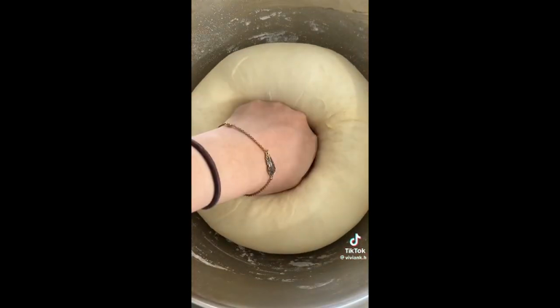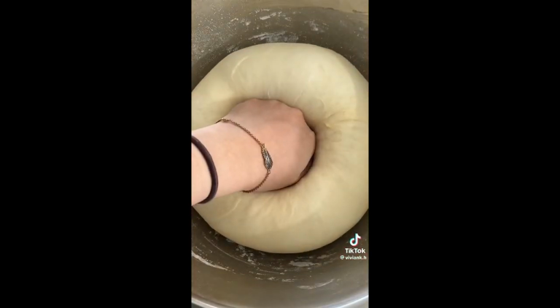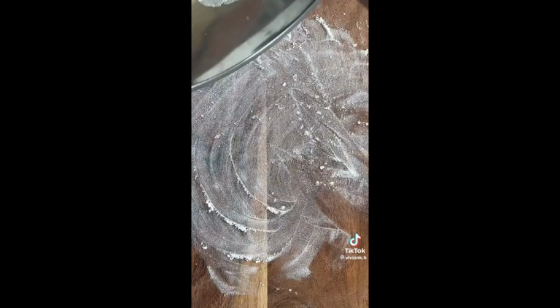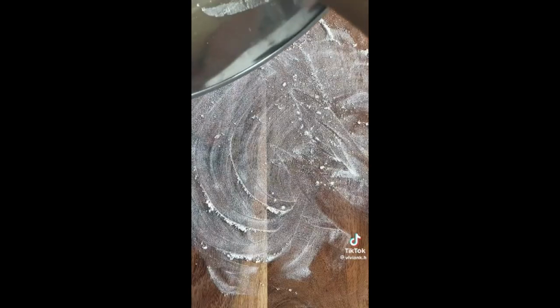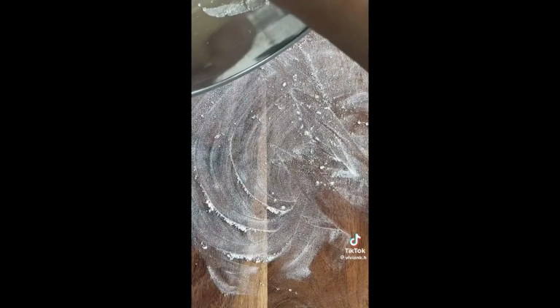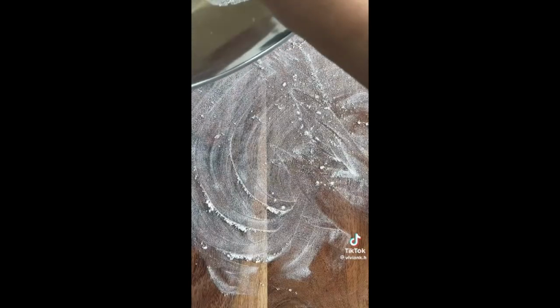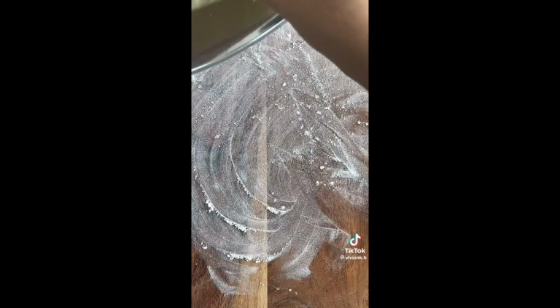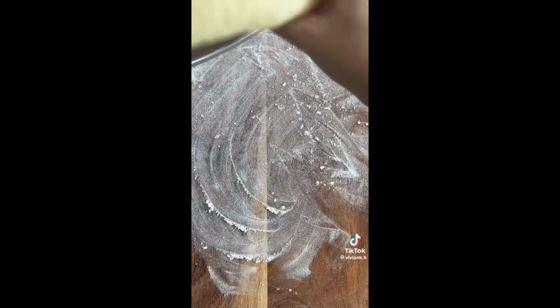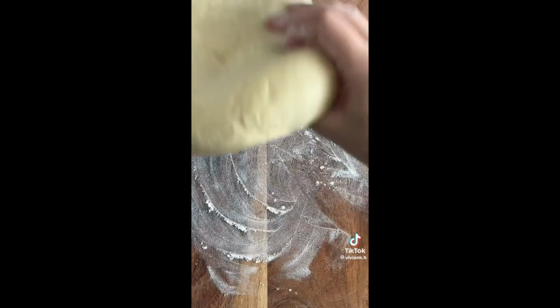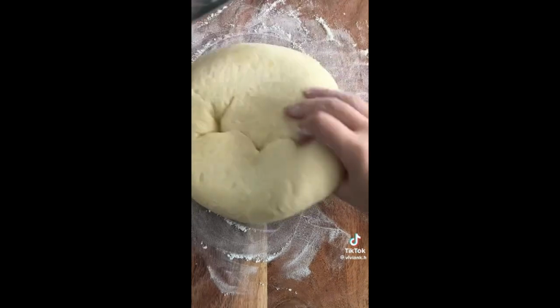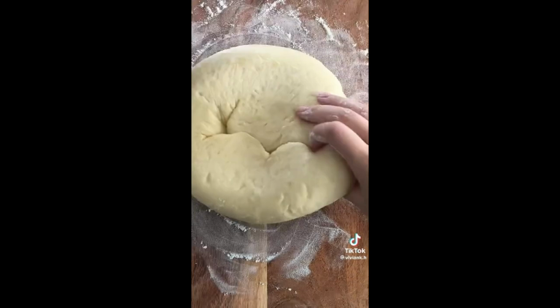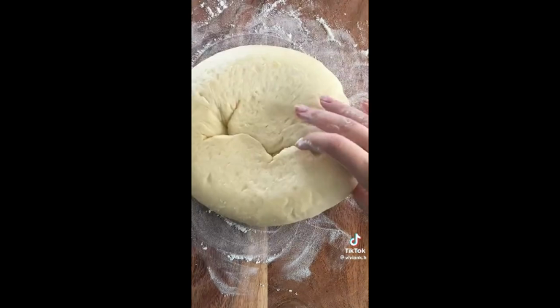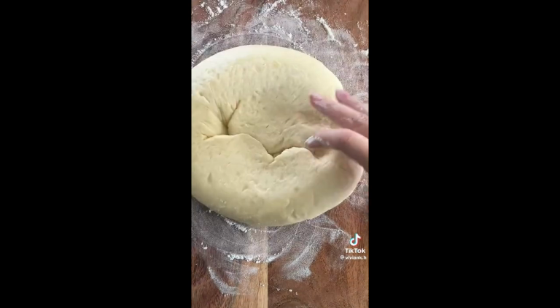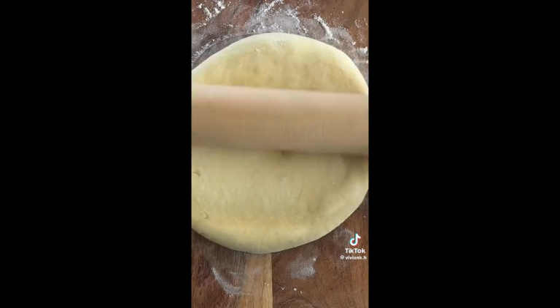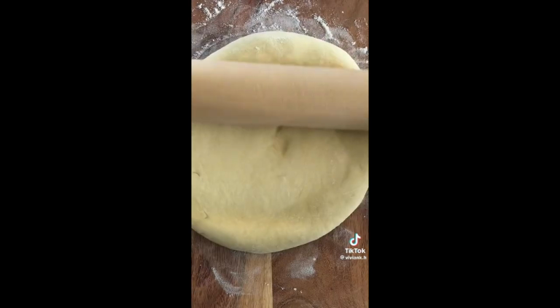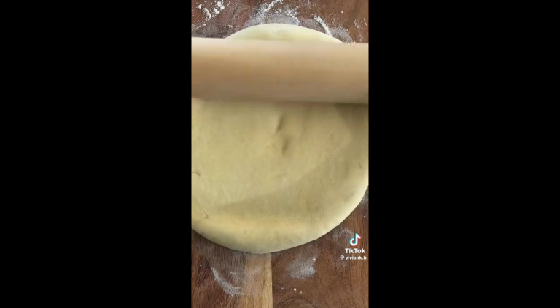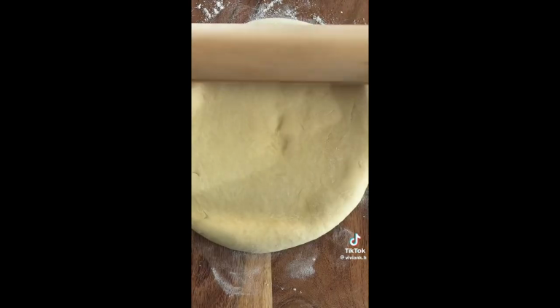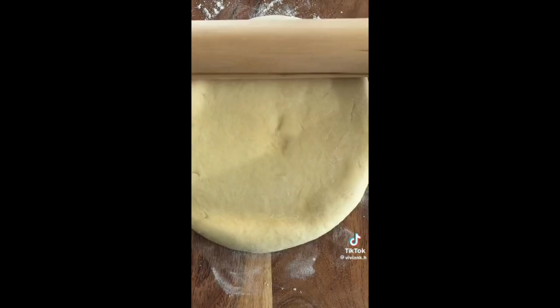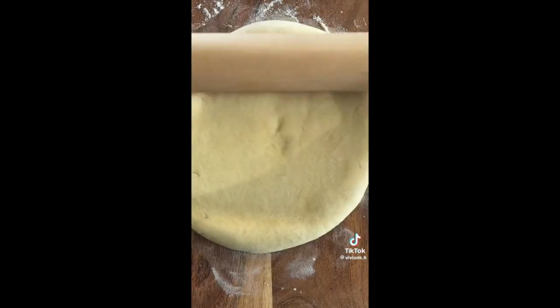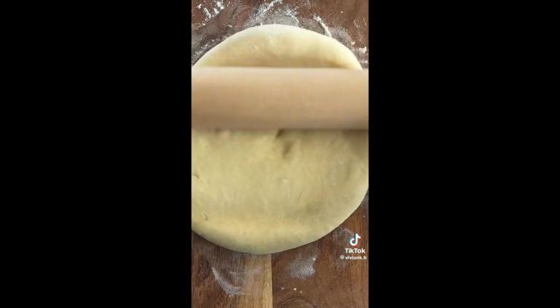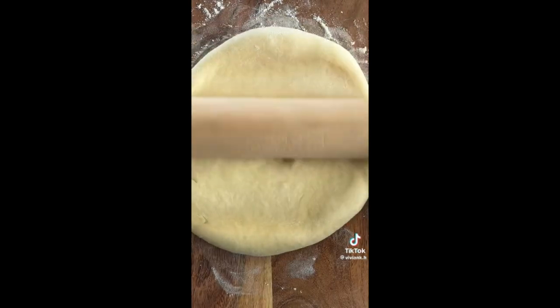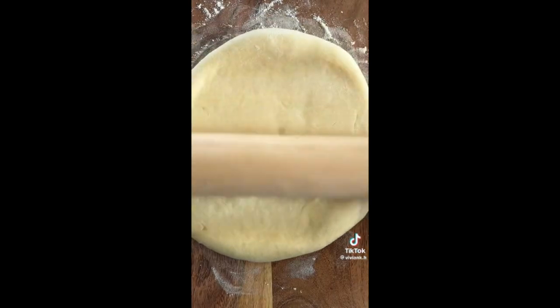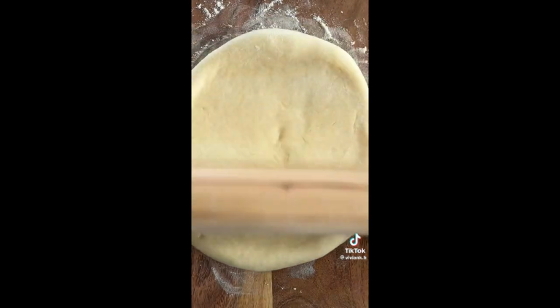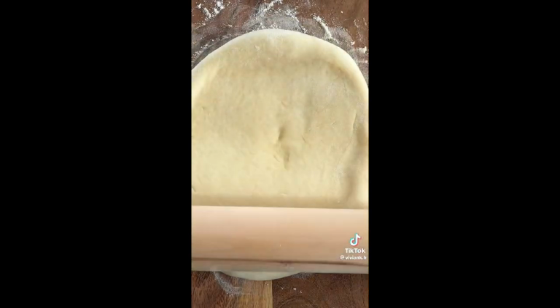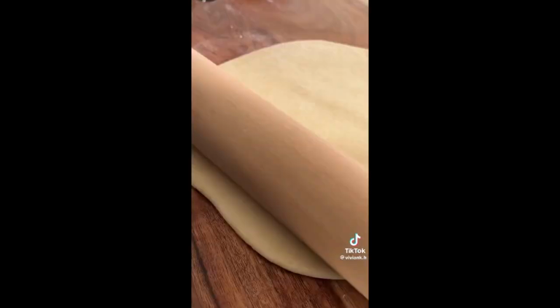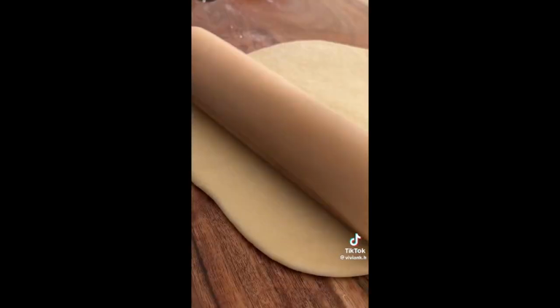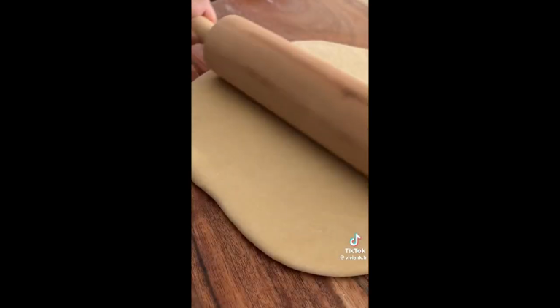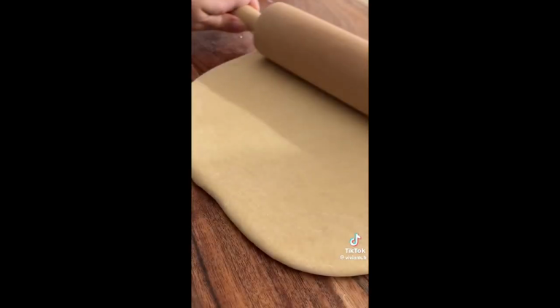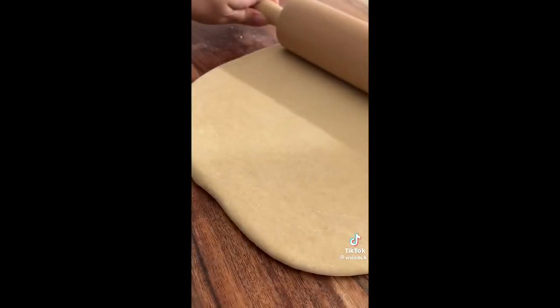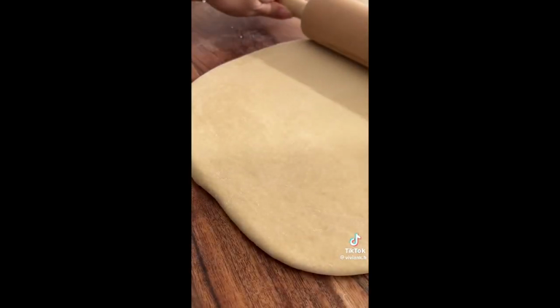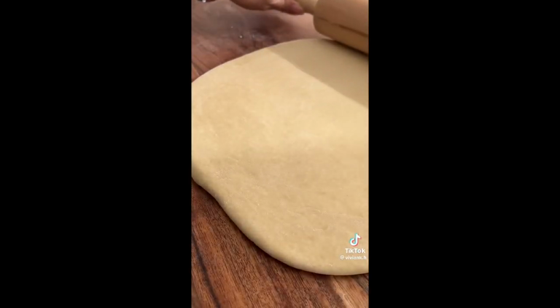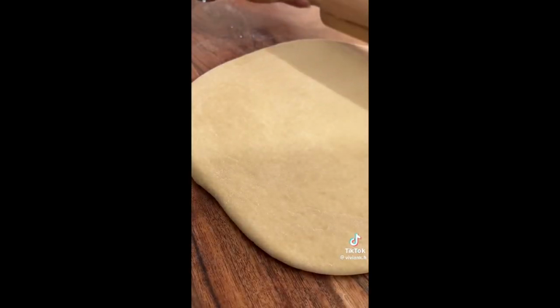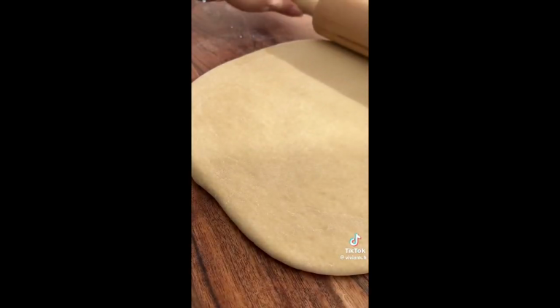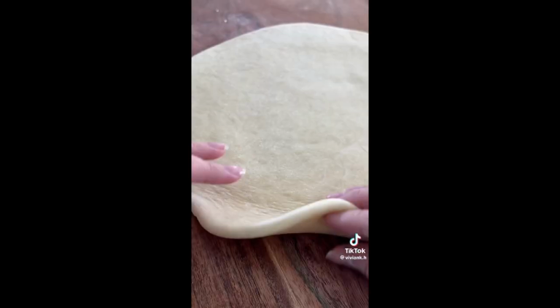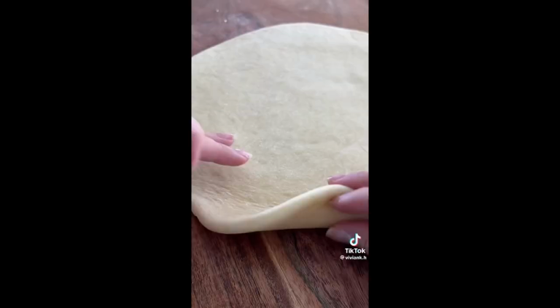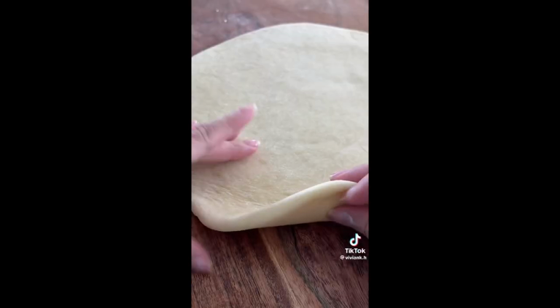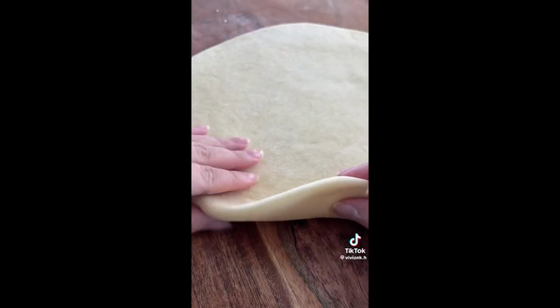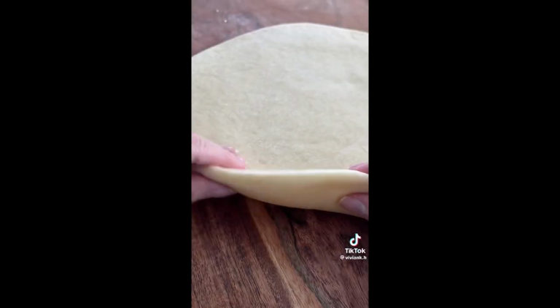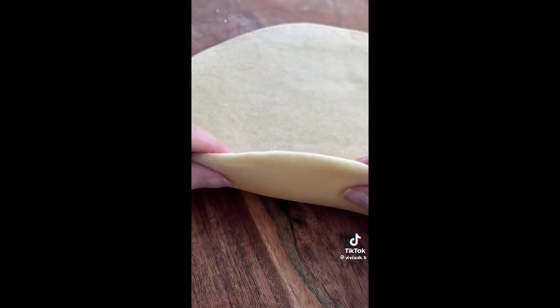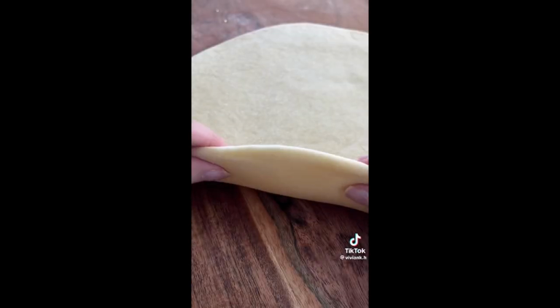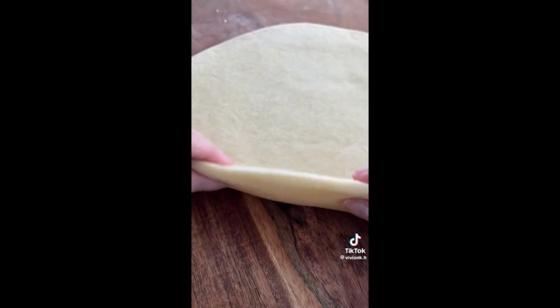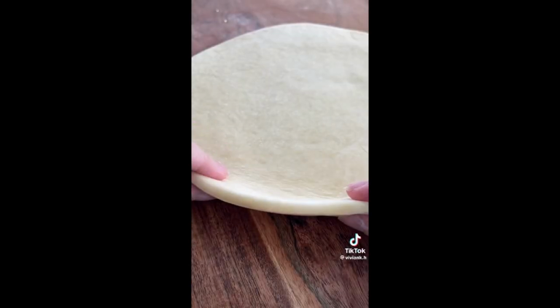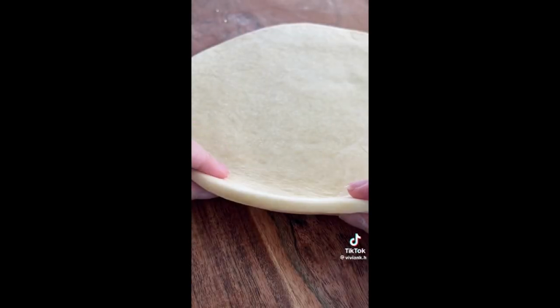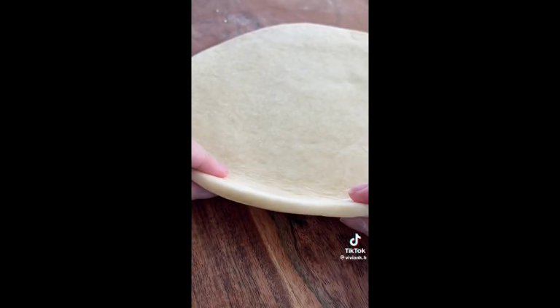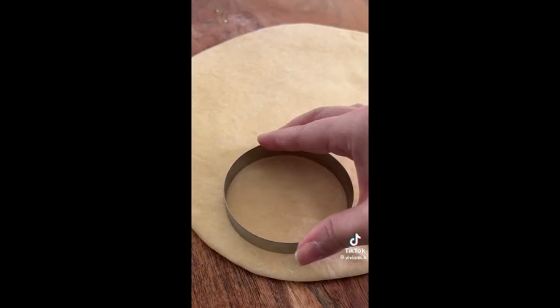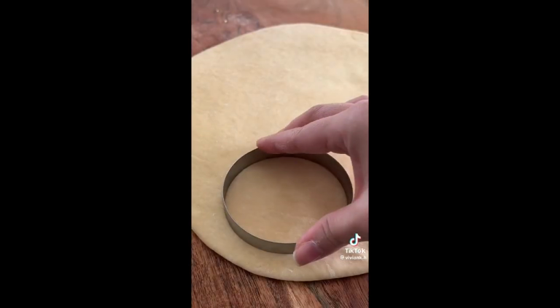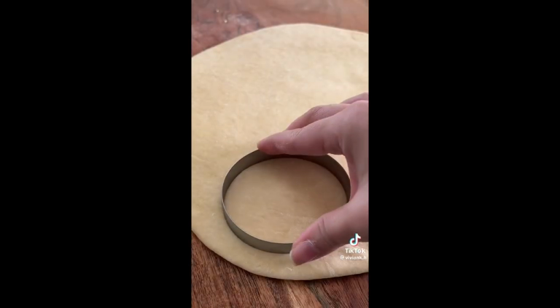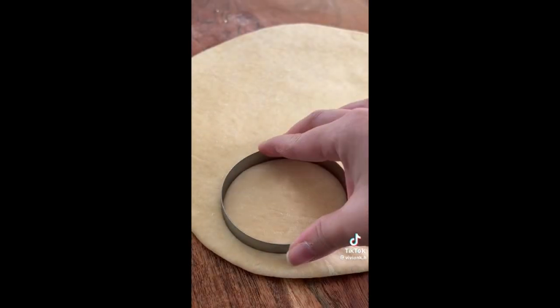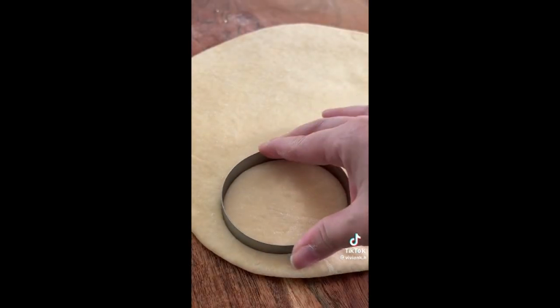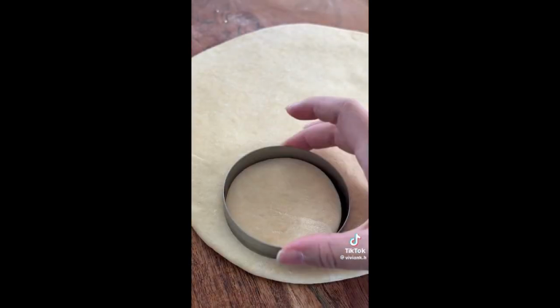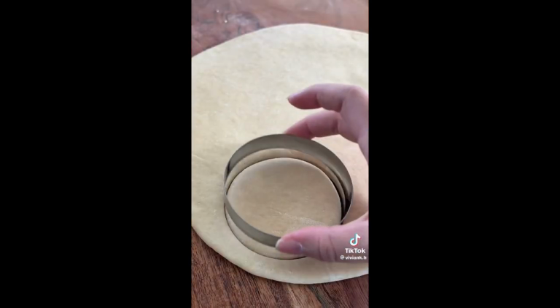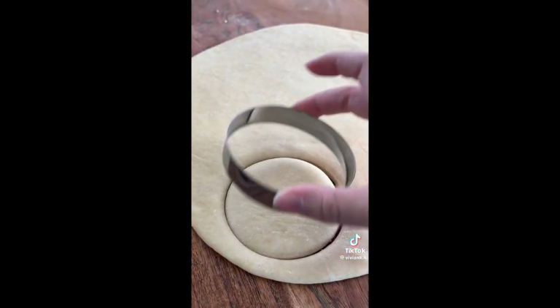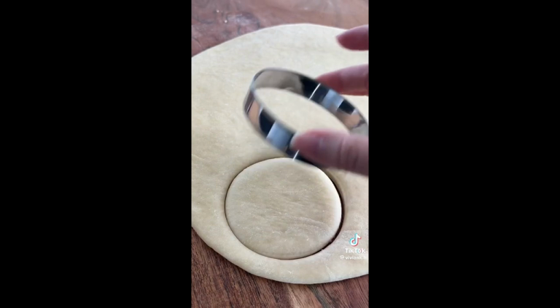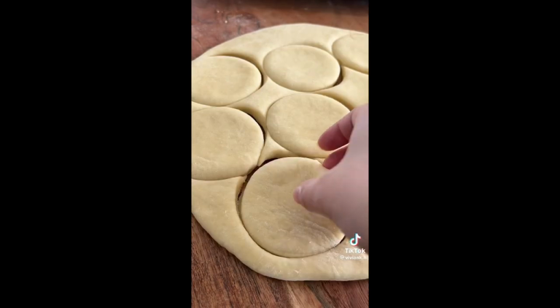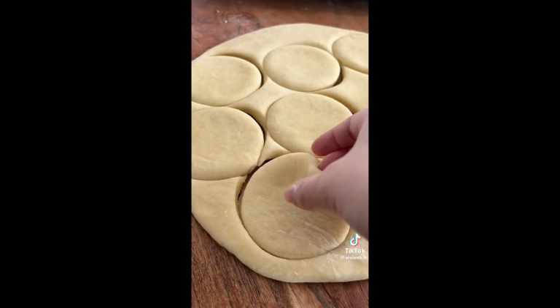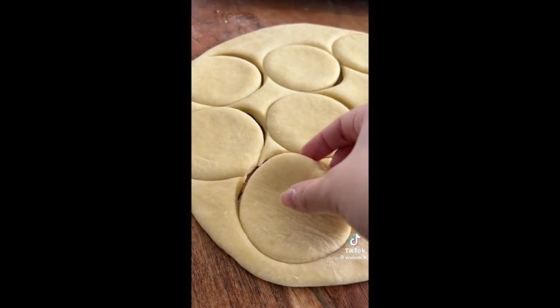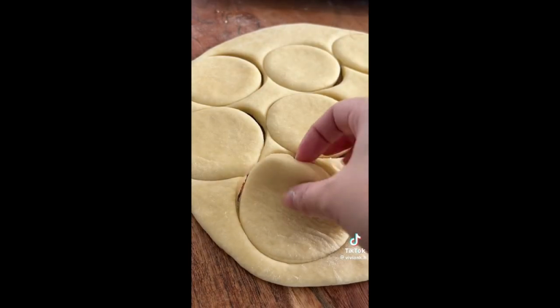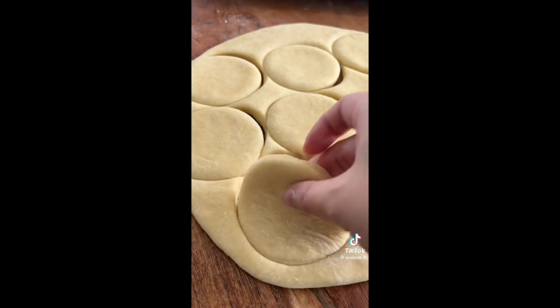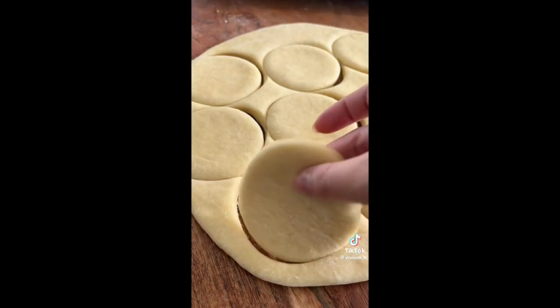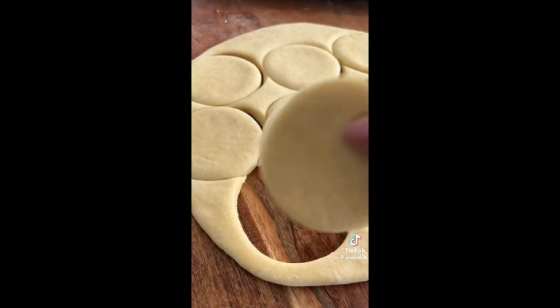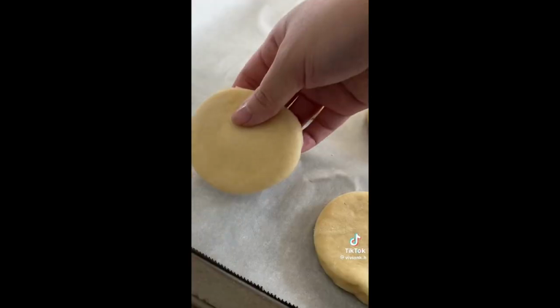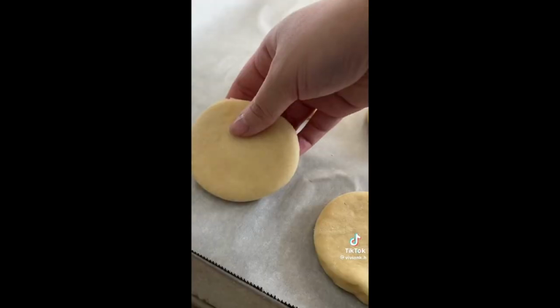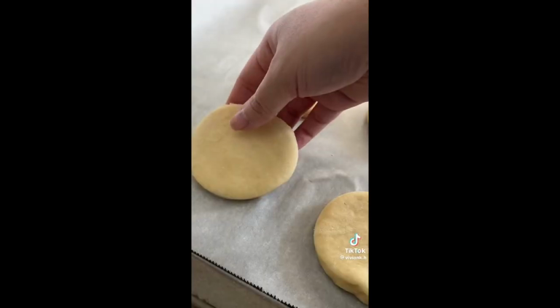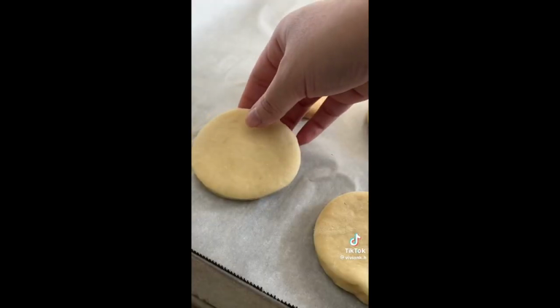After letting the dough rise, turn it out onto a floured surface and roll it until it's about this thin, then just cut out your circles and we're going to let this rise again.